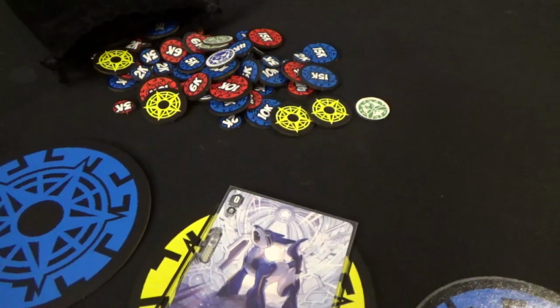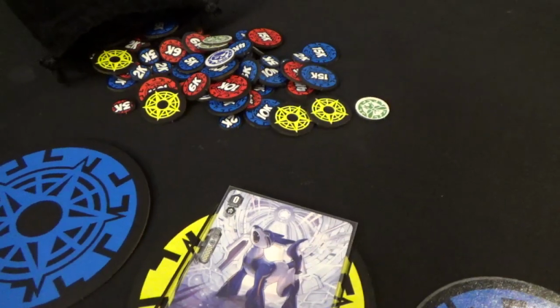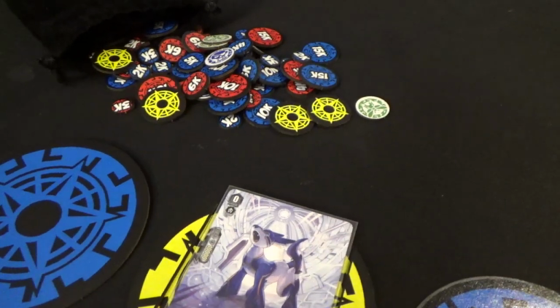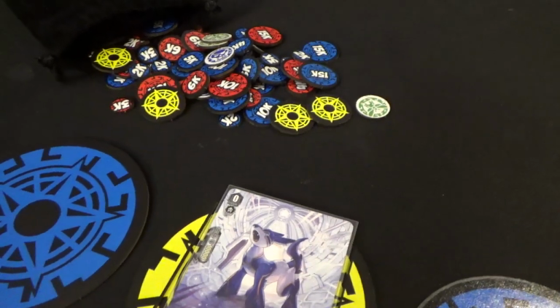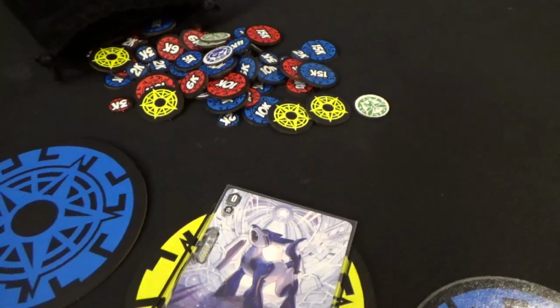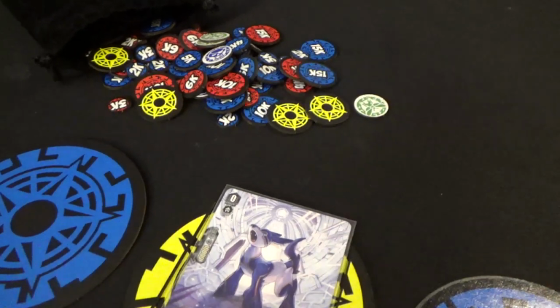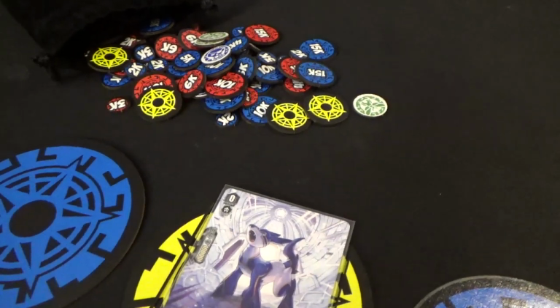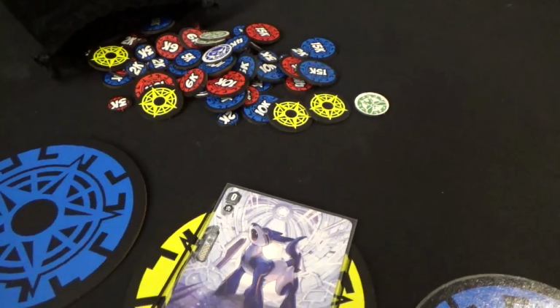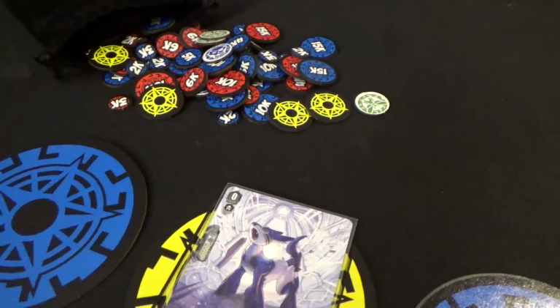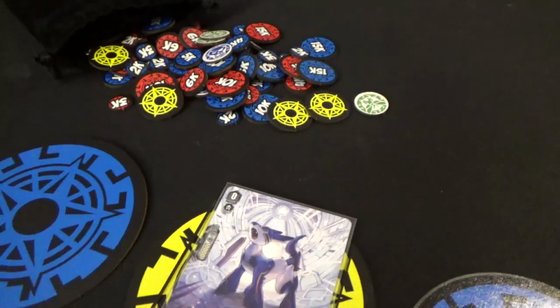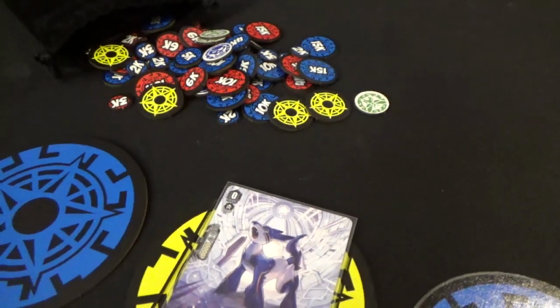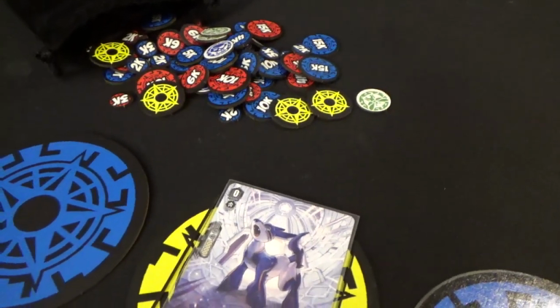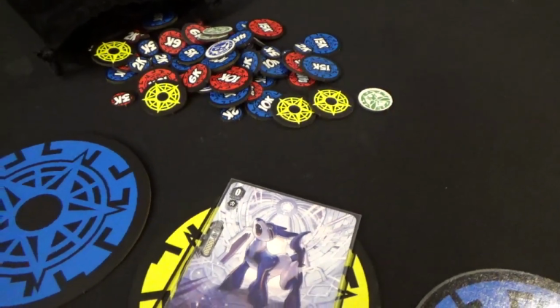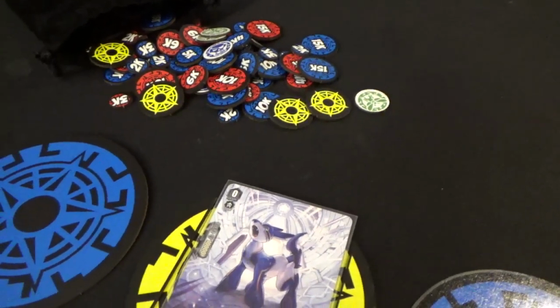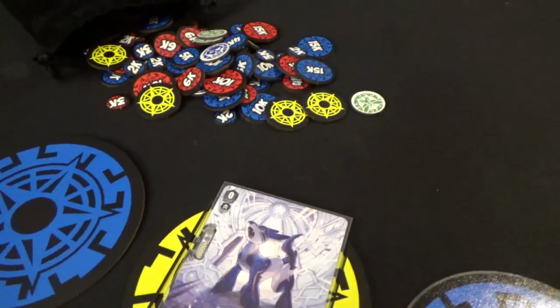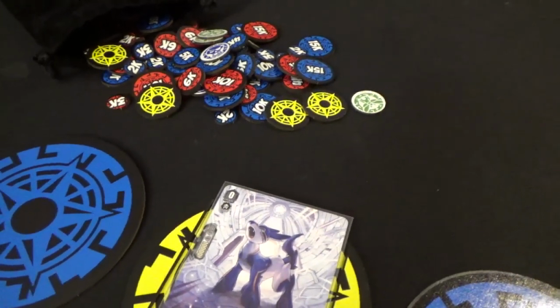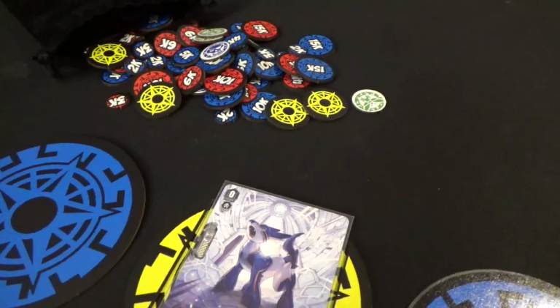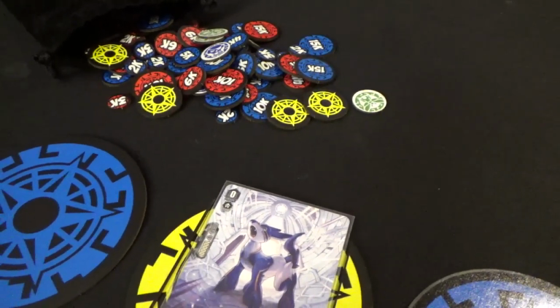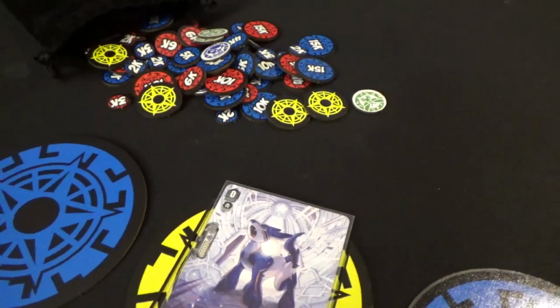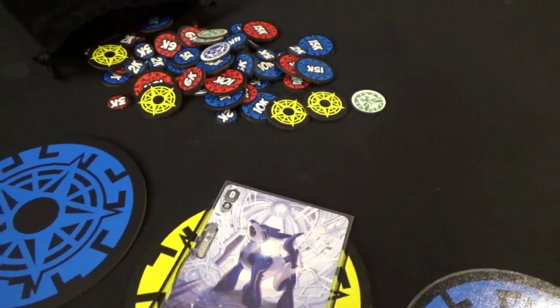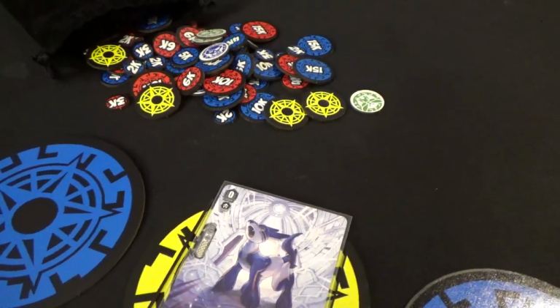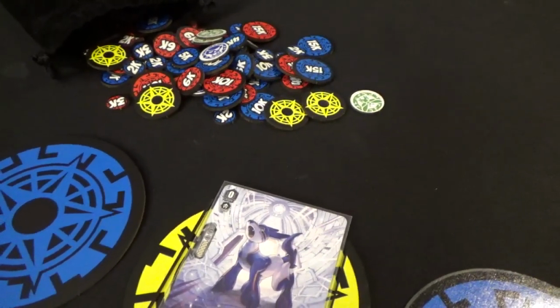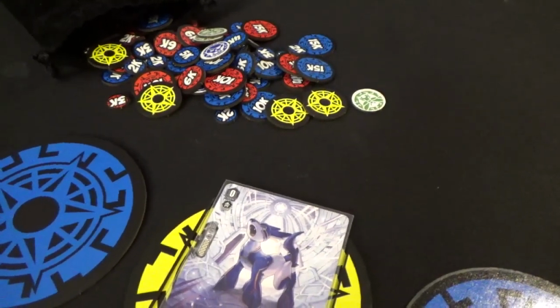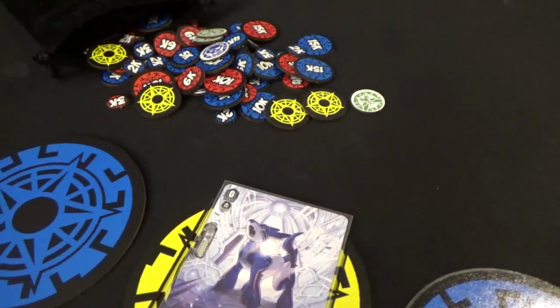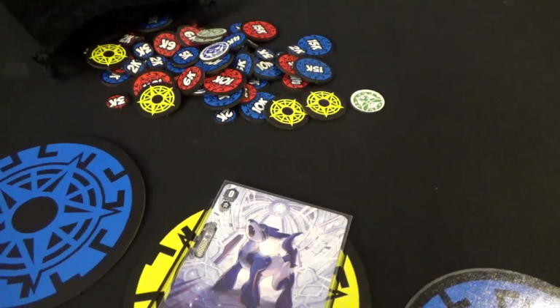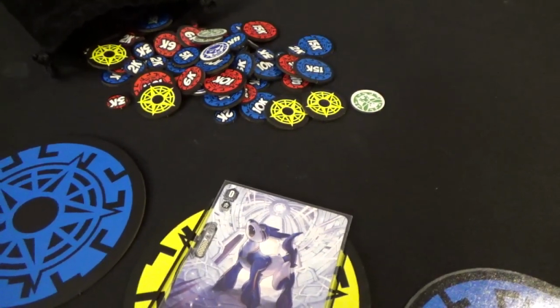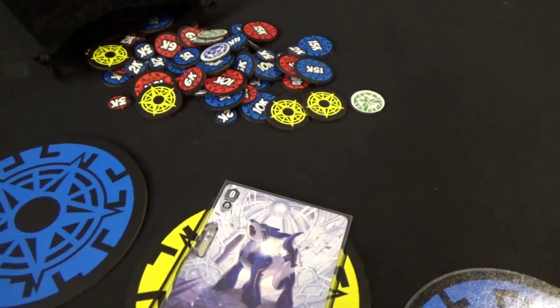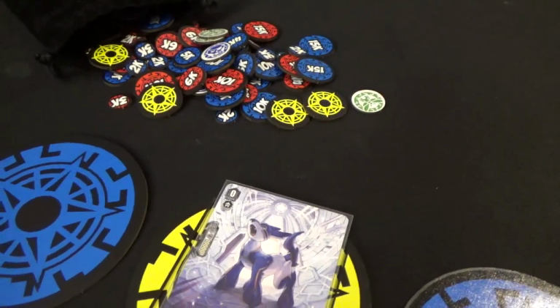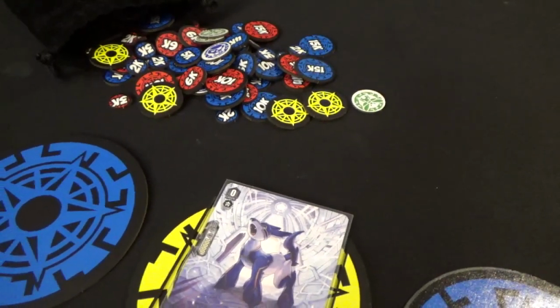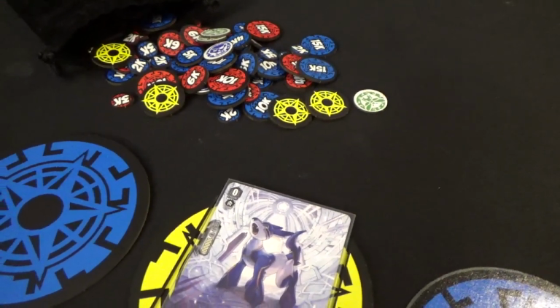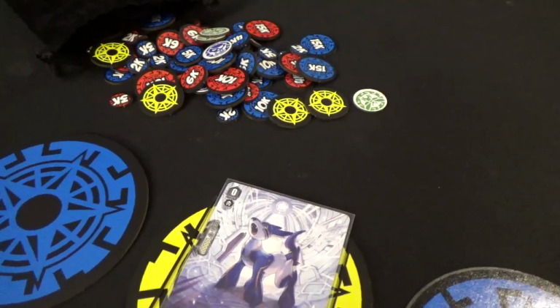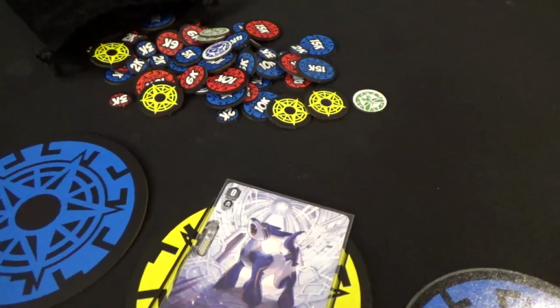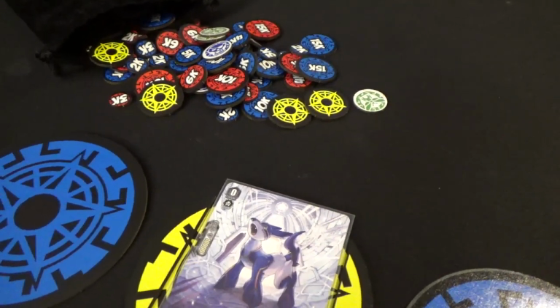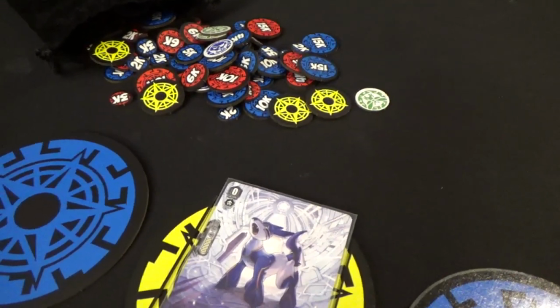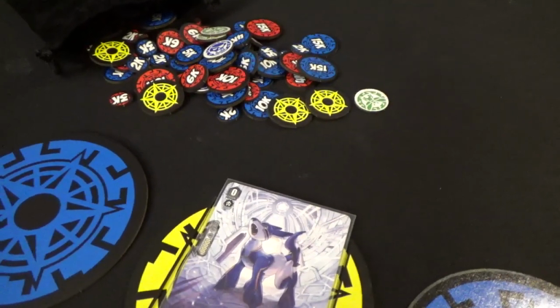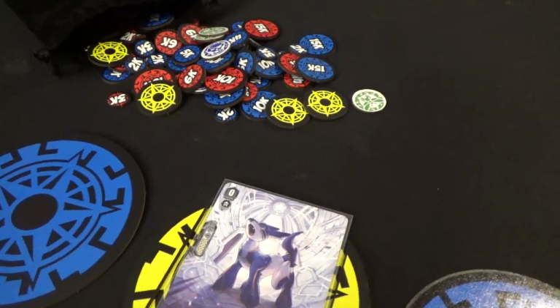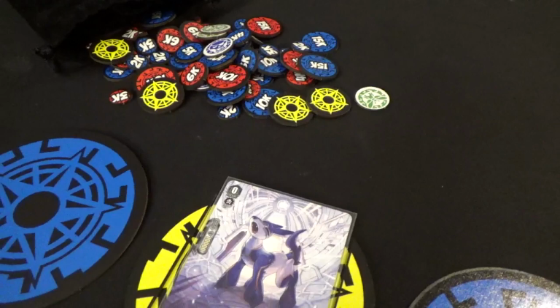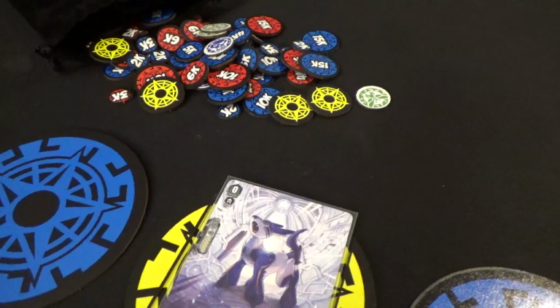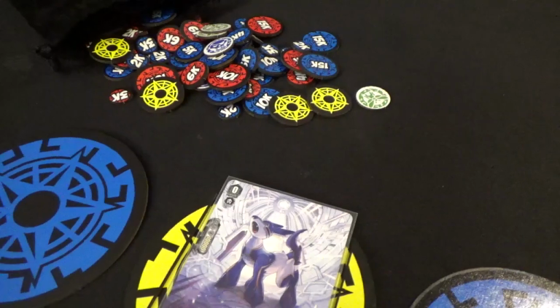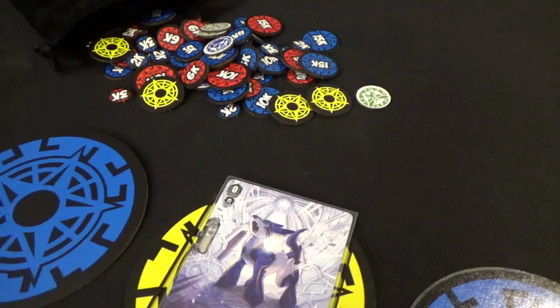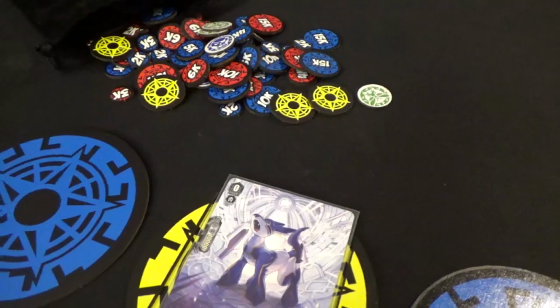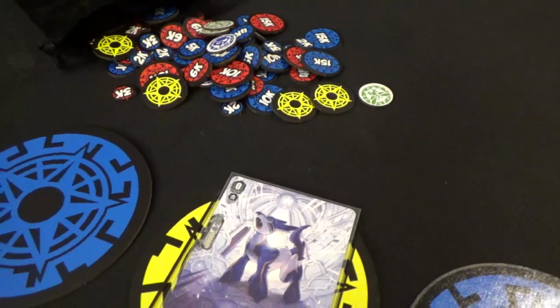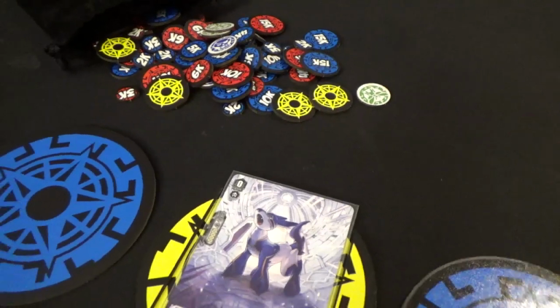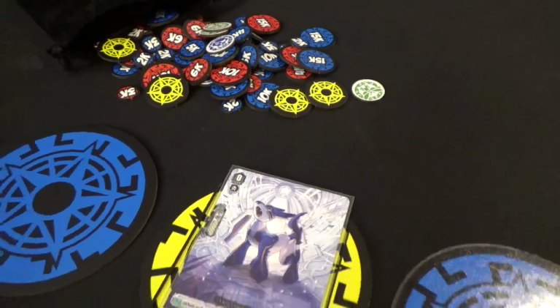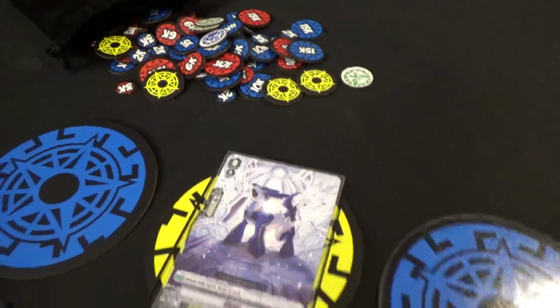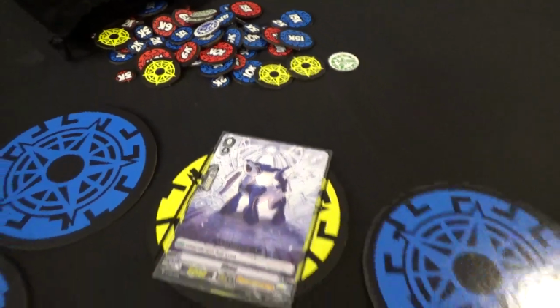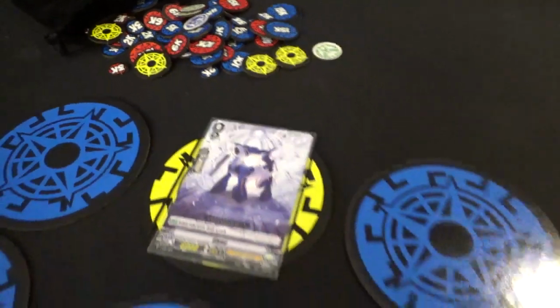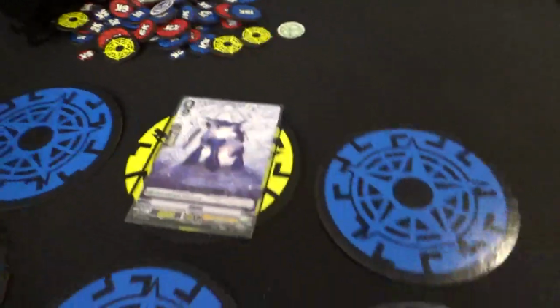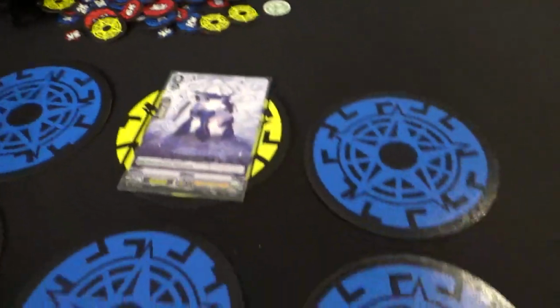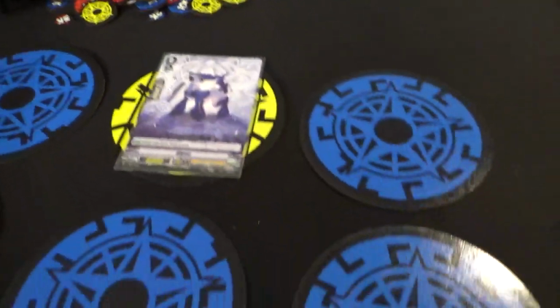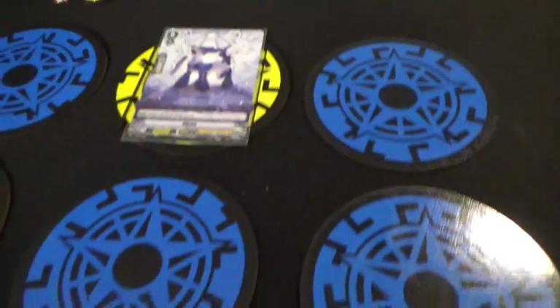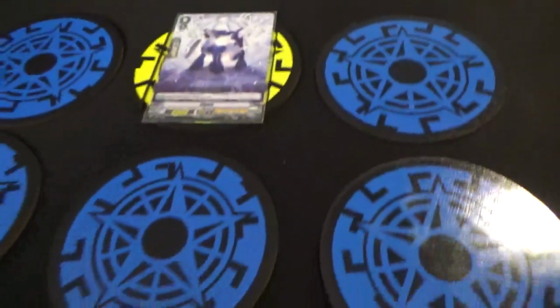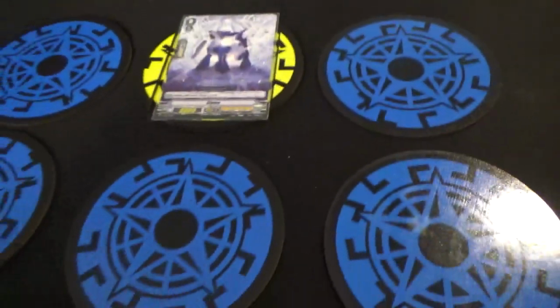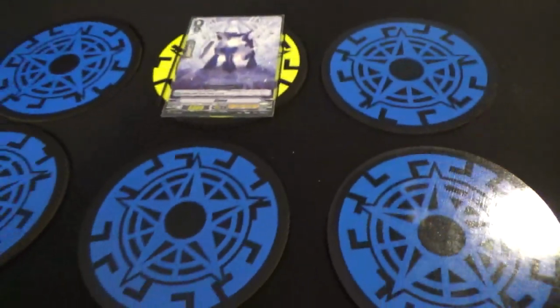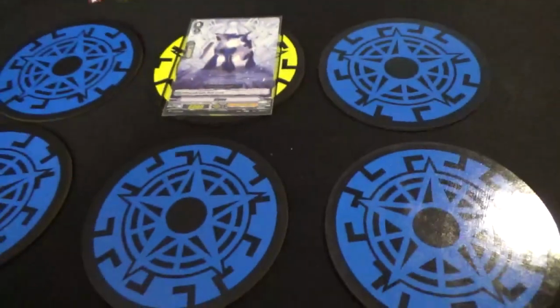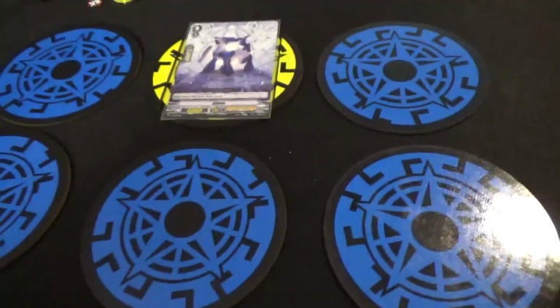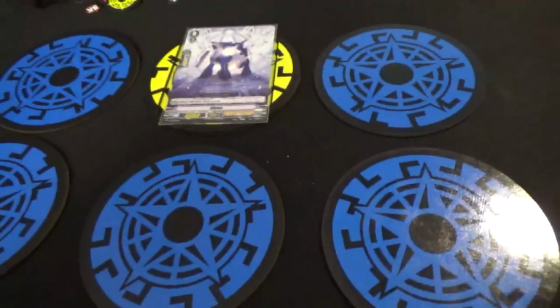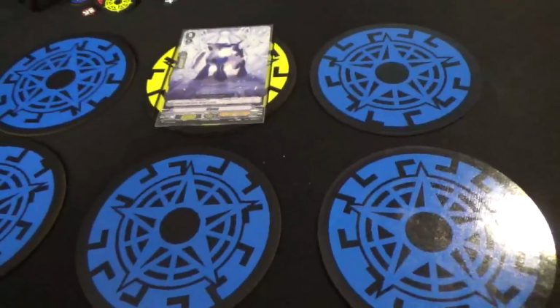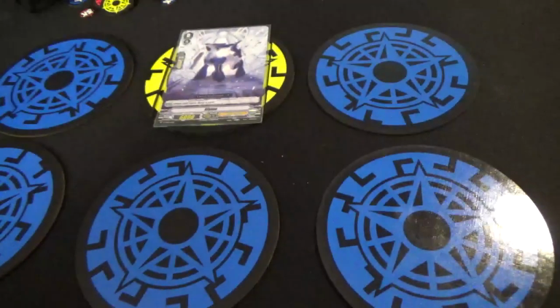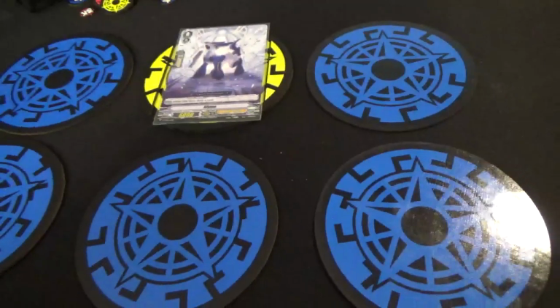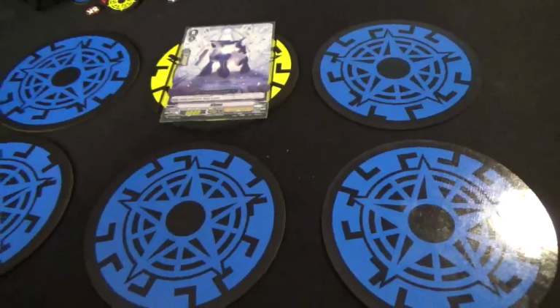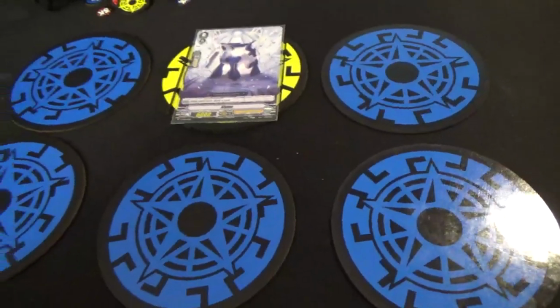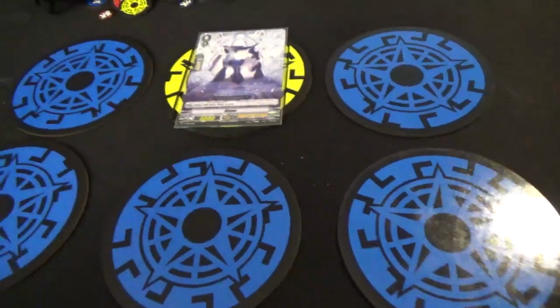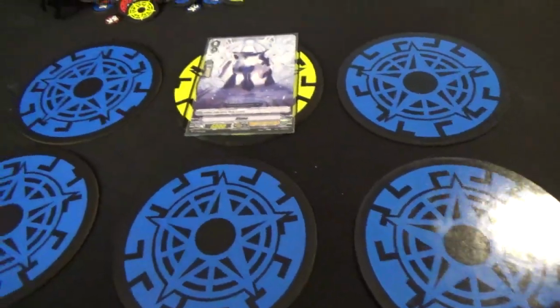Hey everyone, I want to take a minute to show off a couple products that are compatible with Card Fight Vanguard. First, I have the Vanguard Circles.